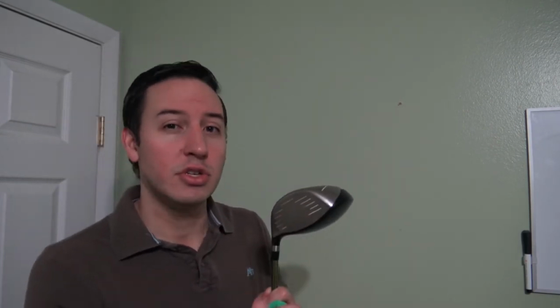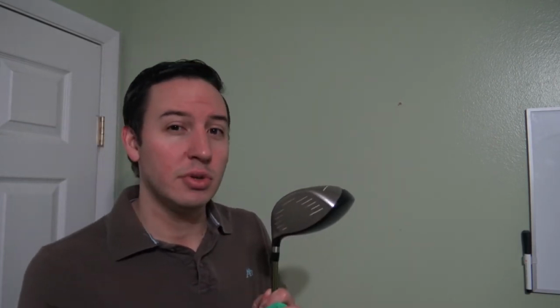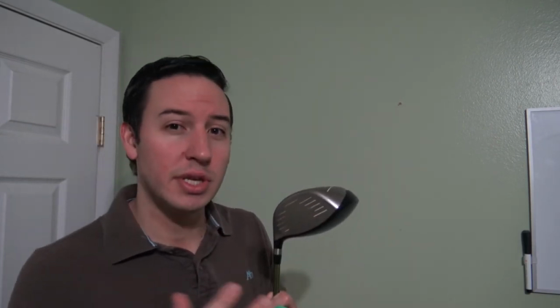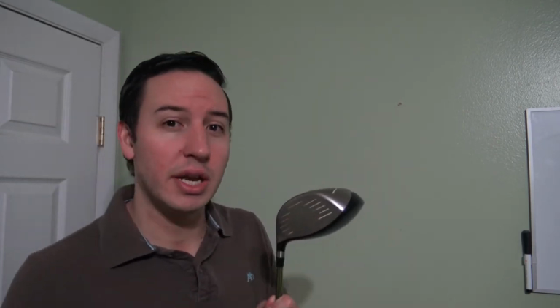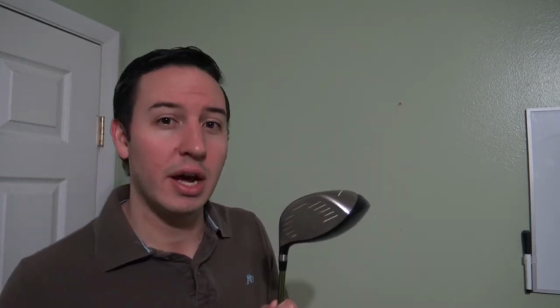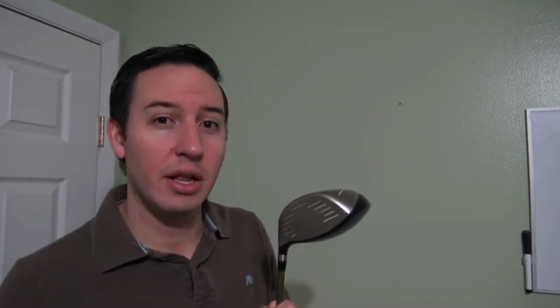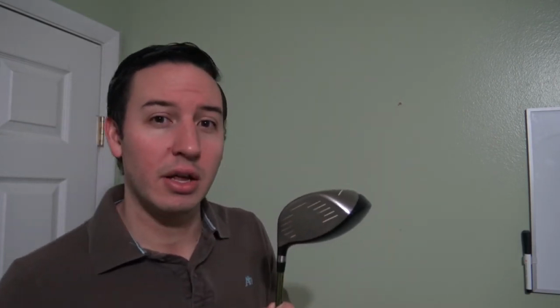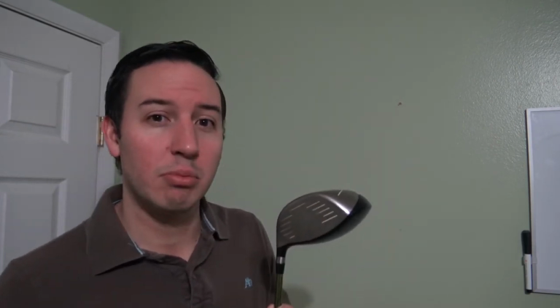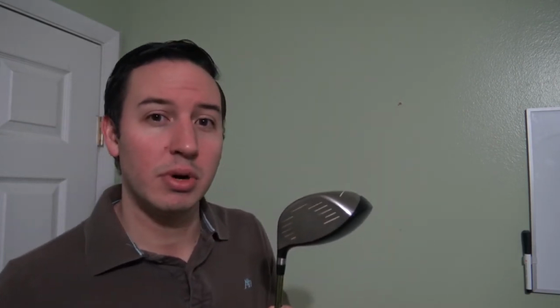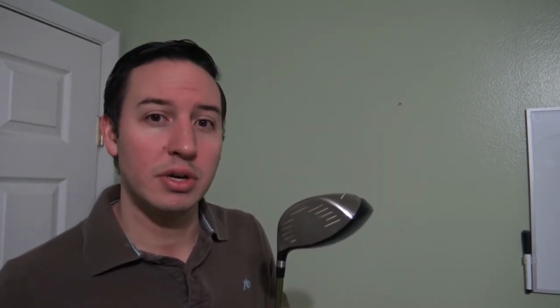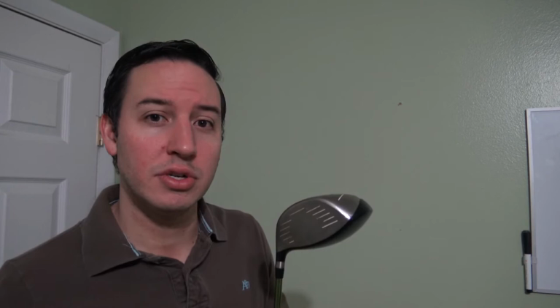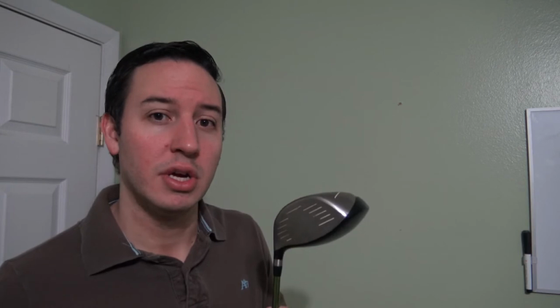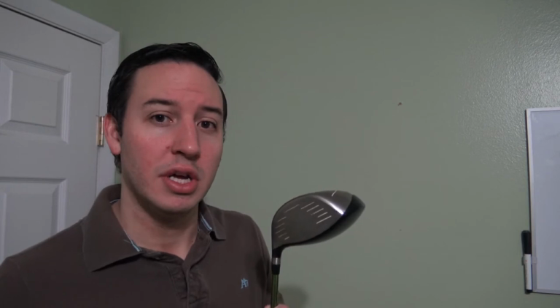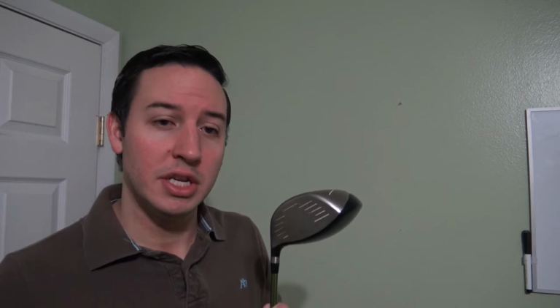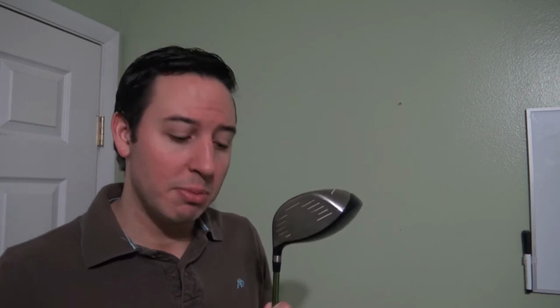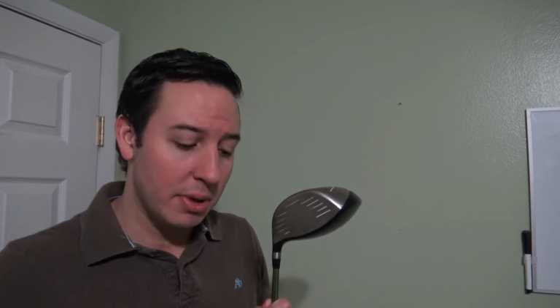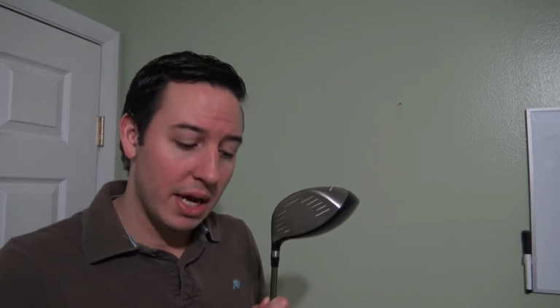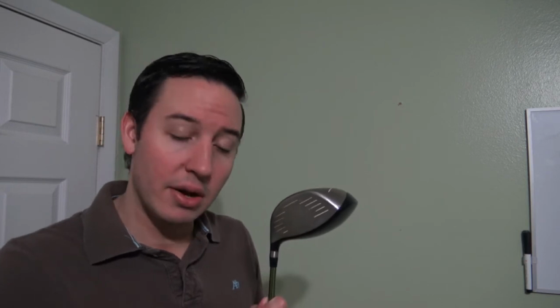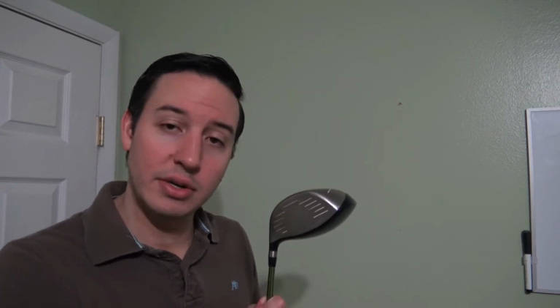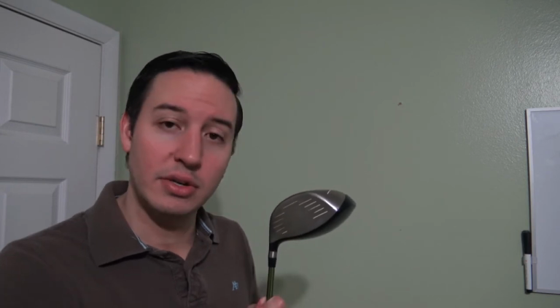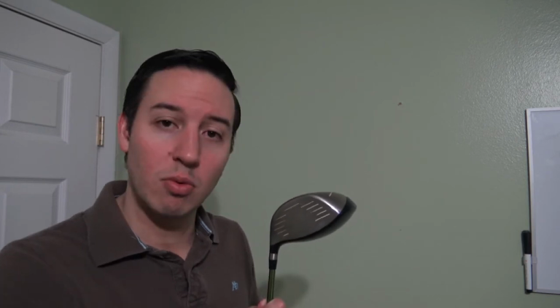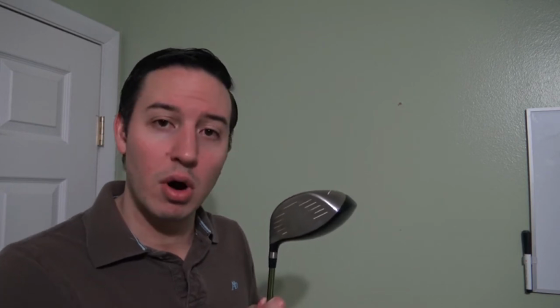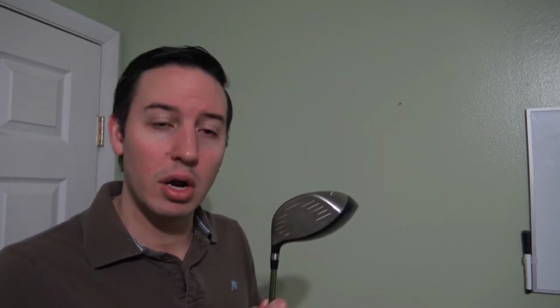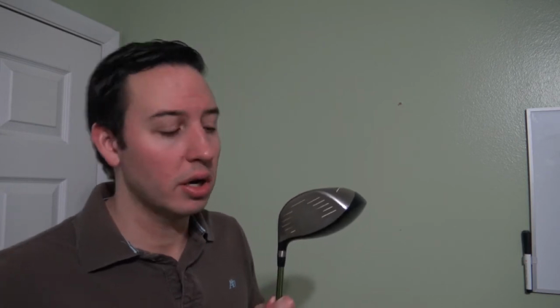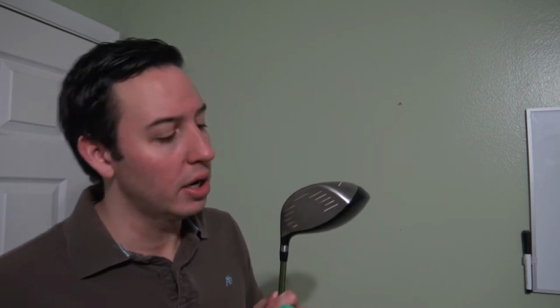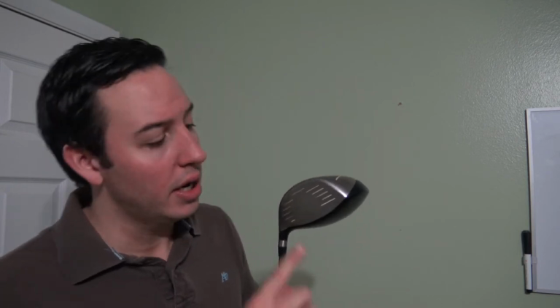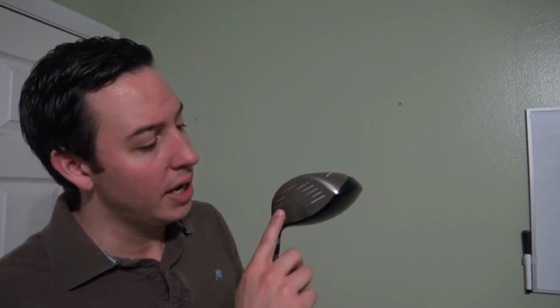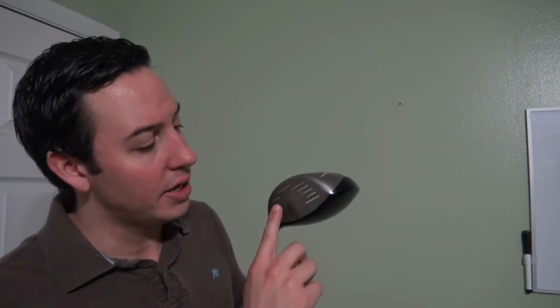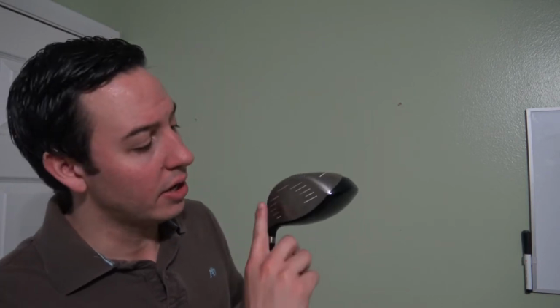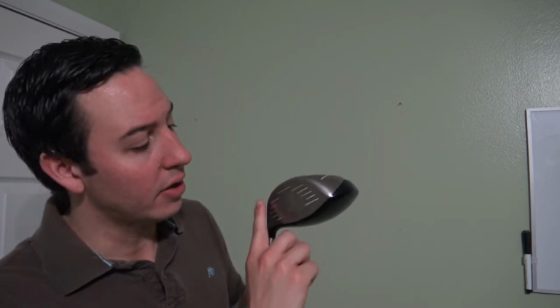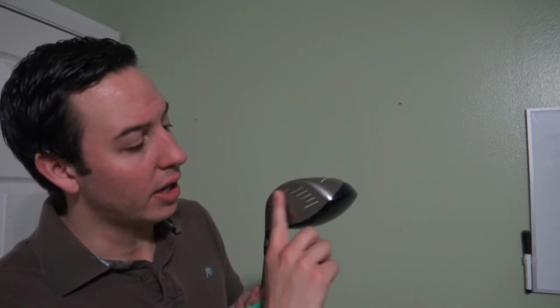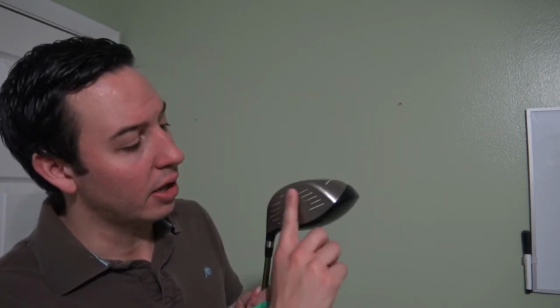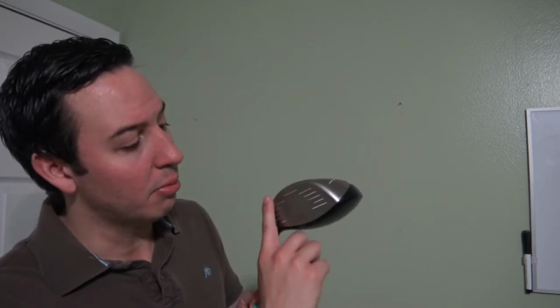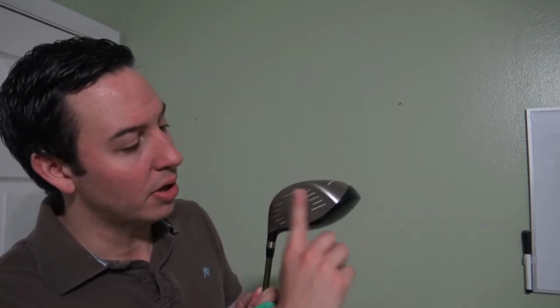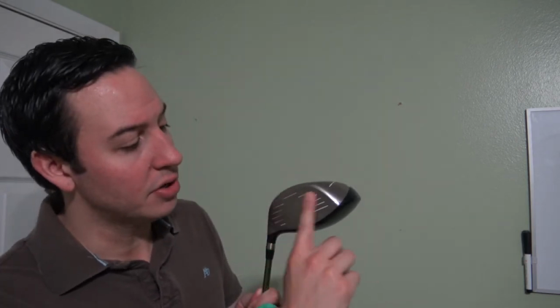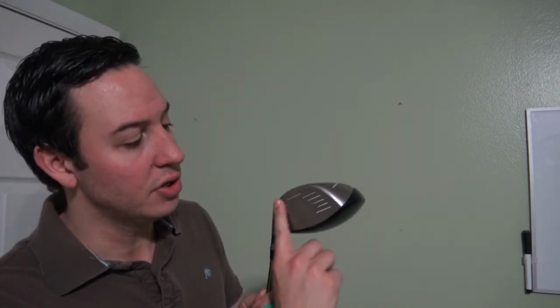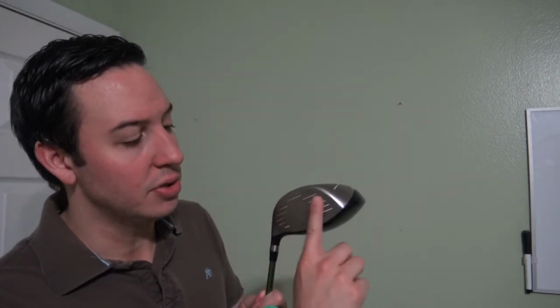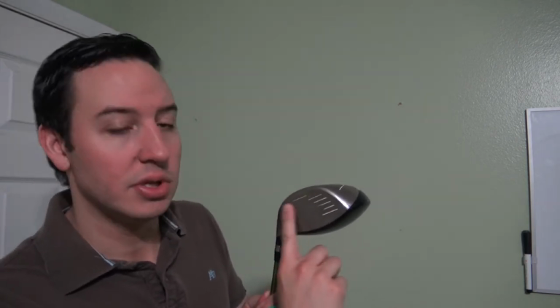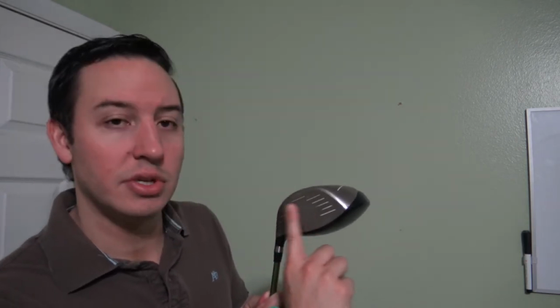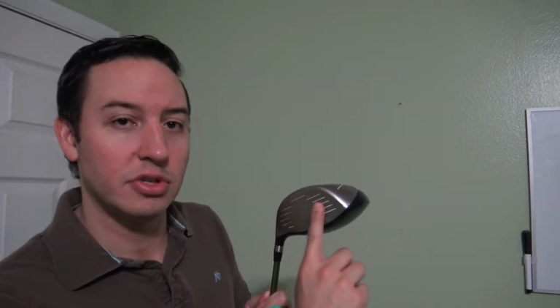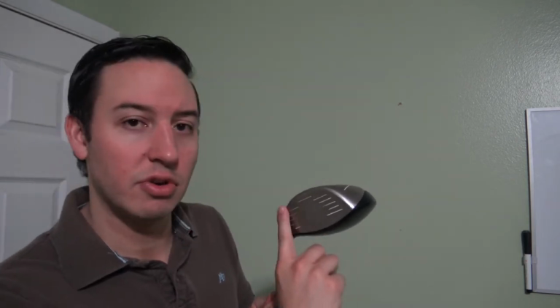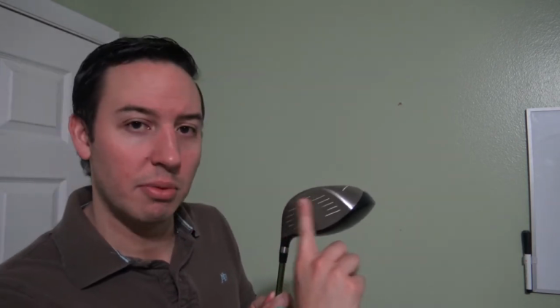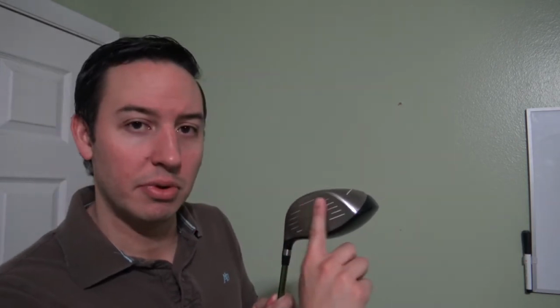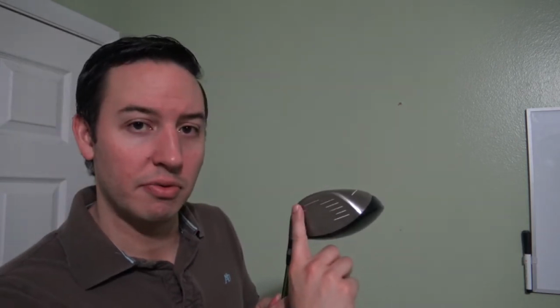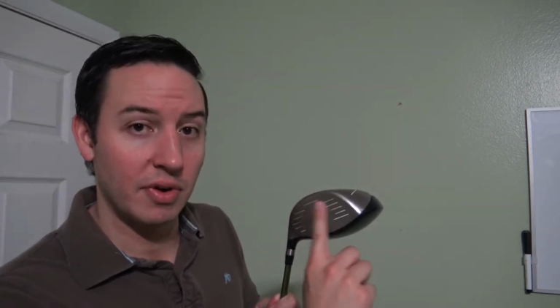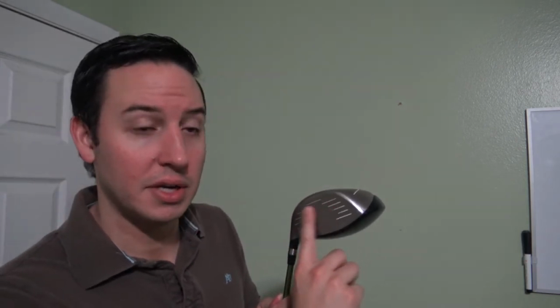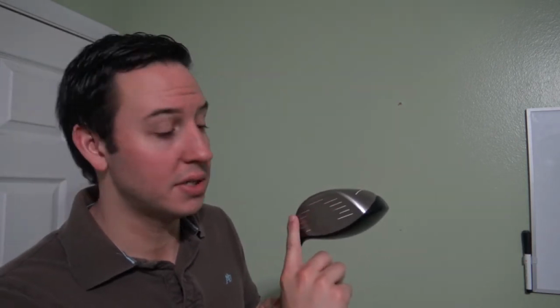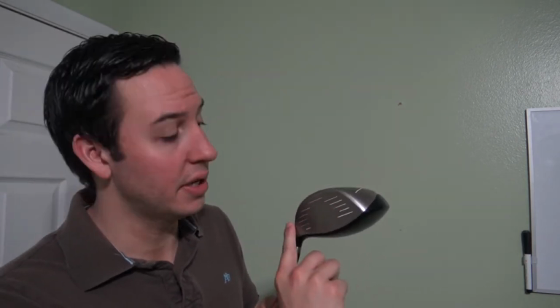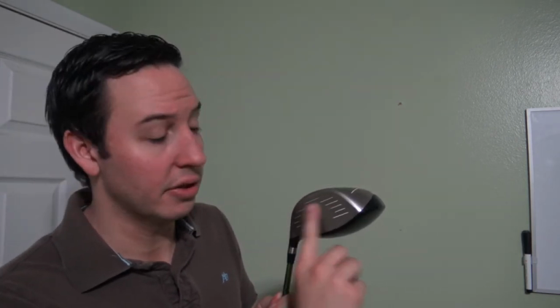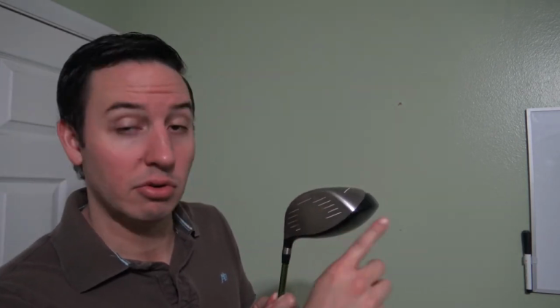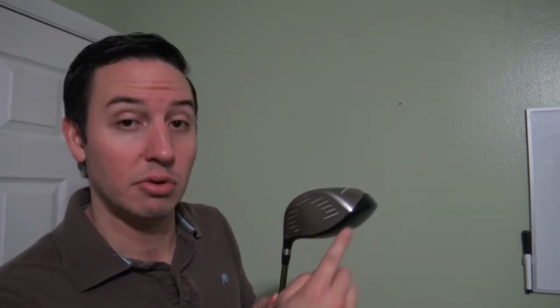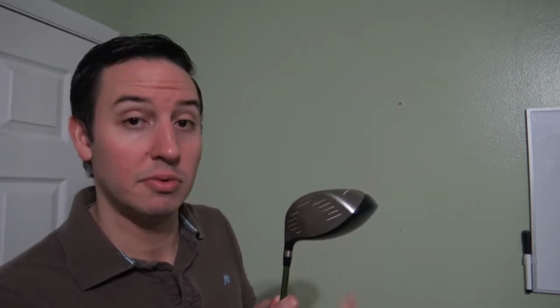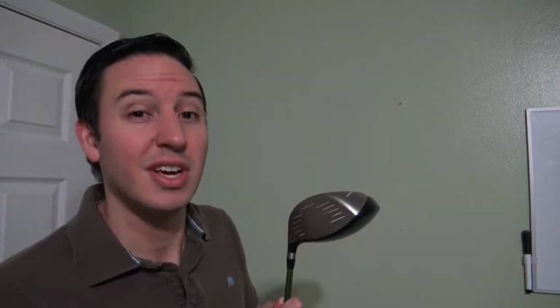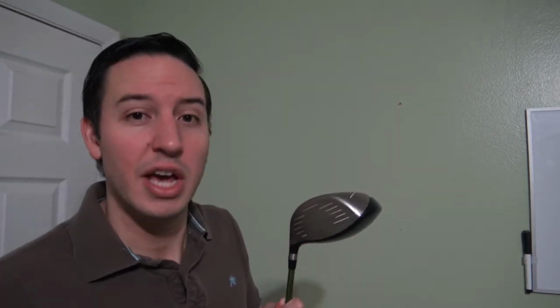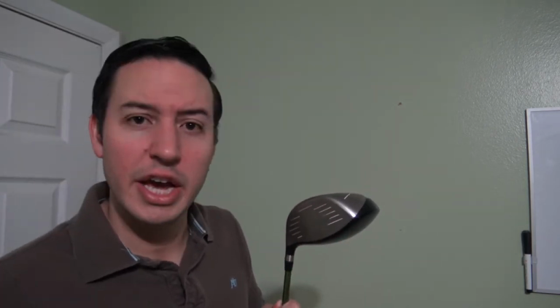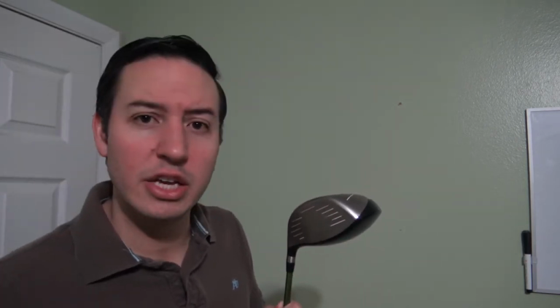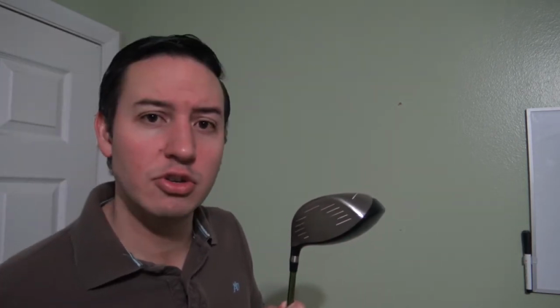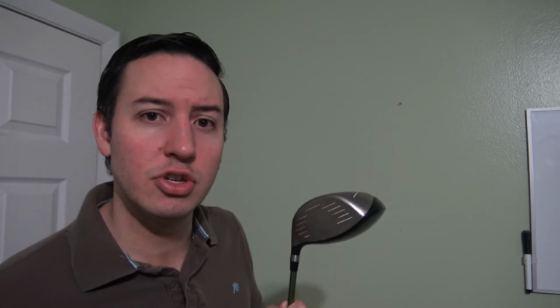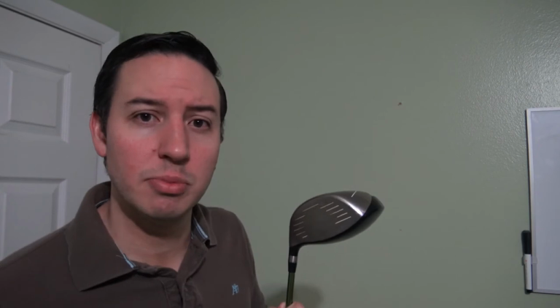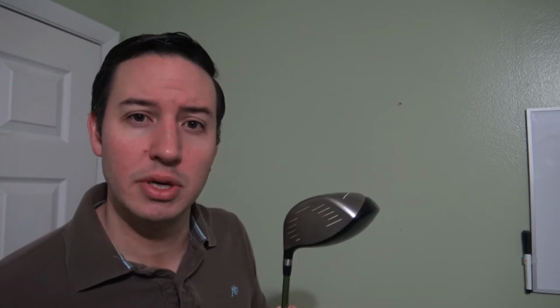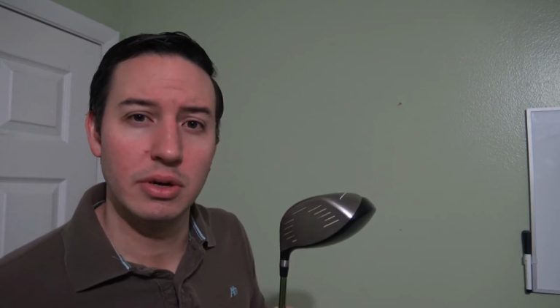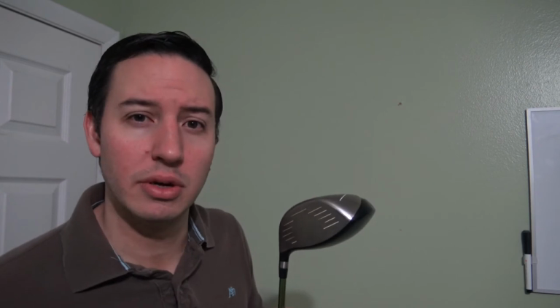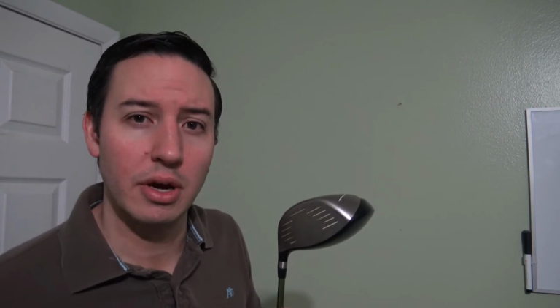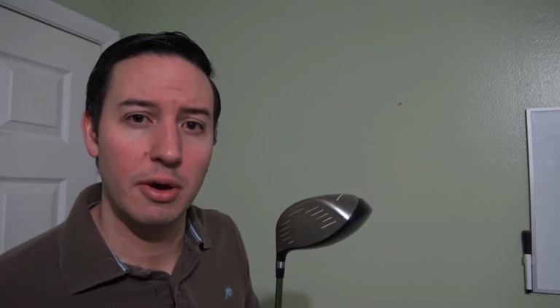As far as the face is concerned, just use that nylon brush, dip it down into the water, and use it to scrub the face and the grooves and you should be good to go.